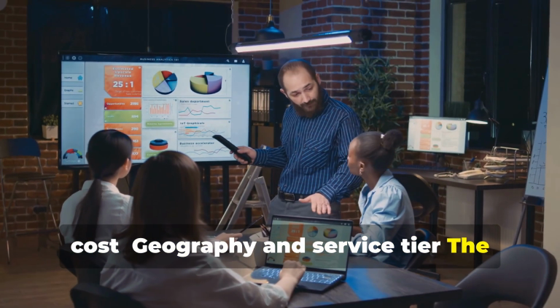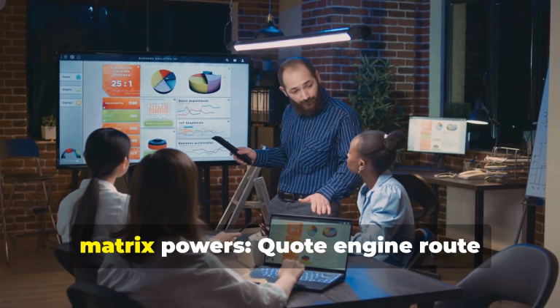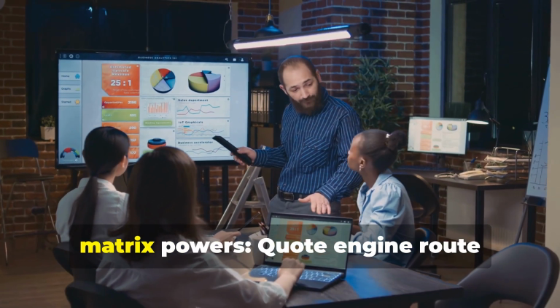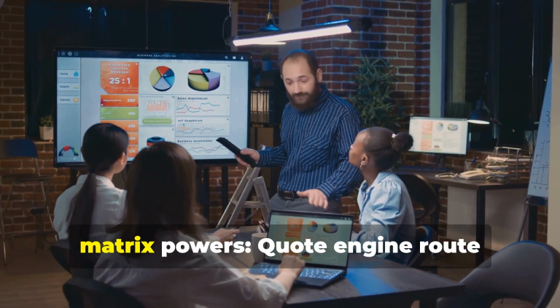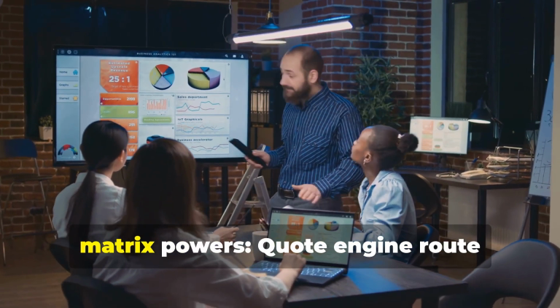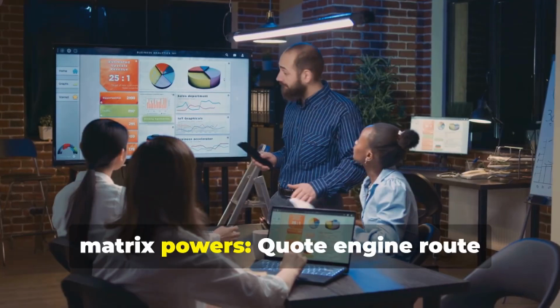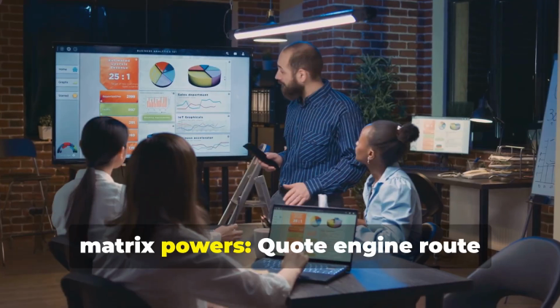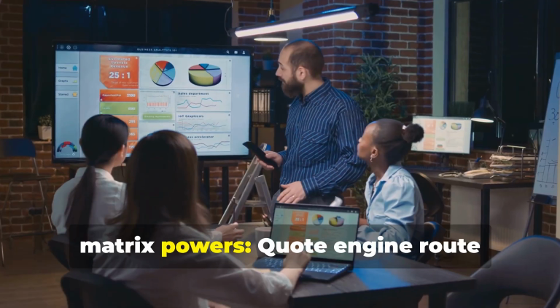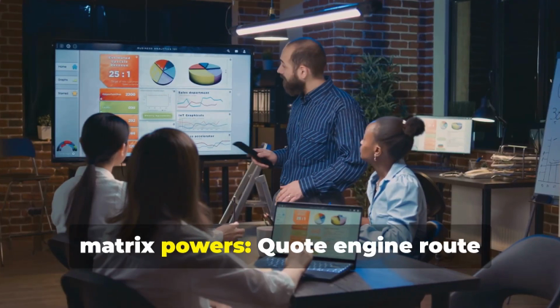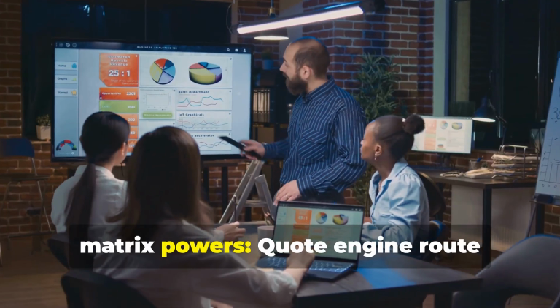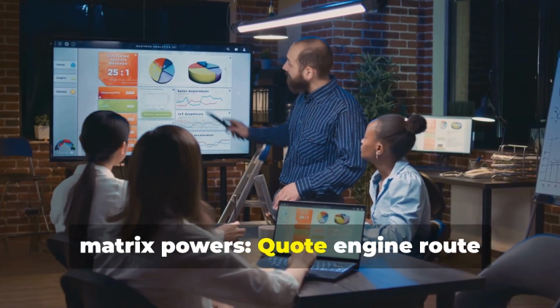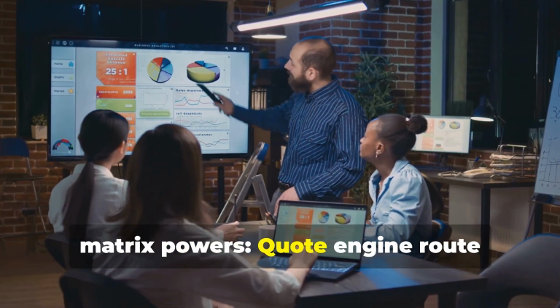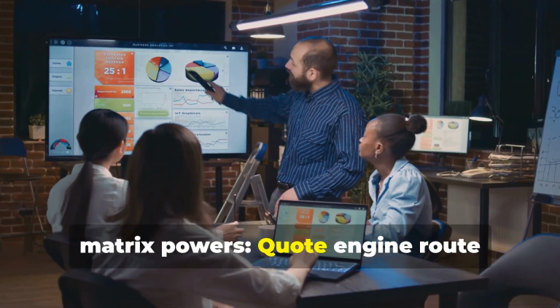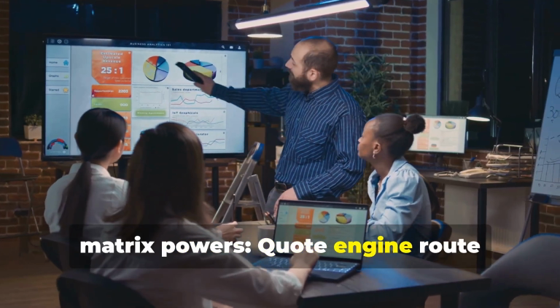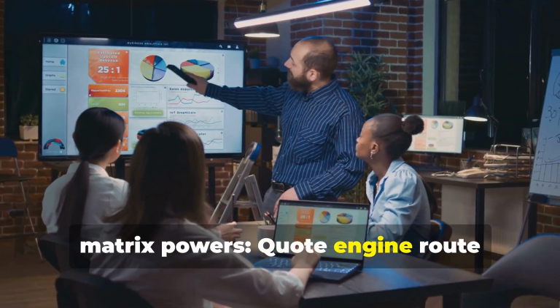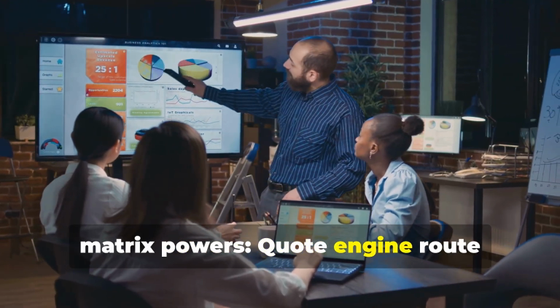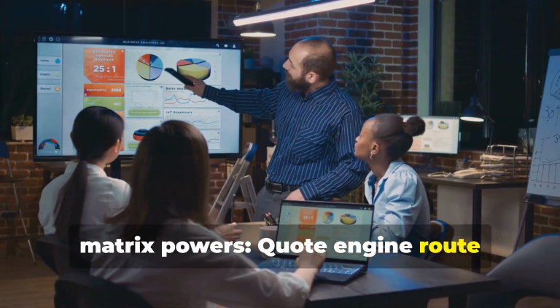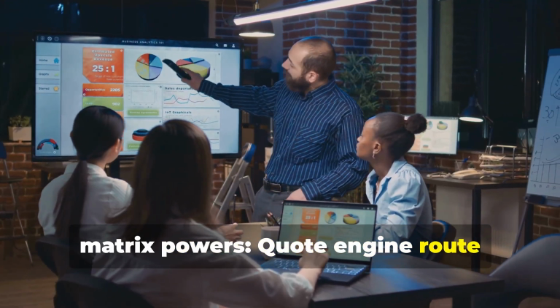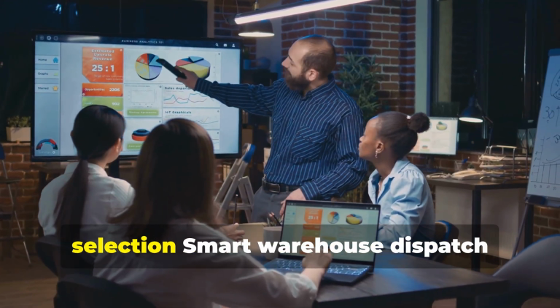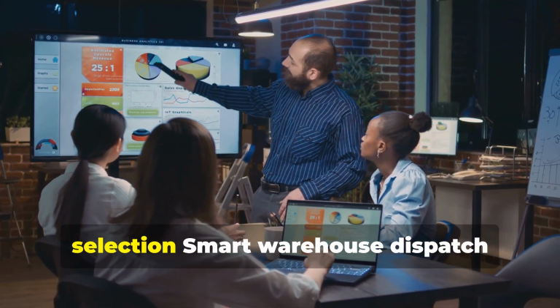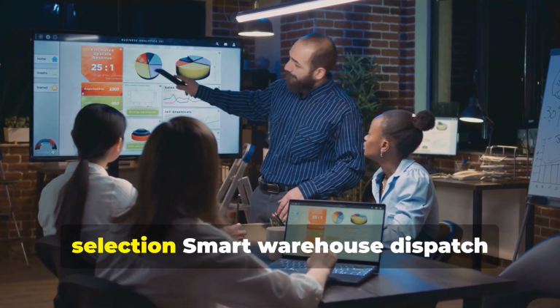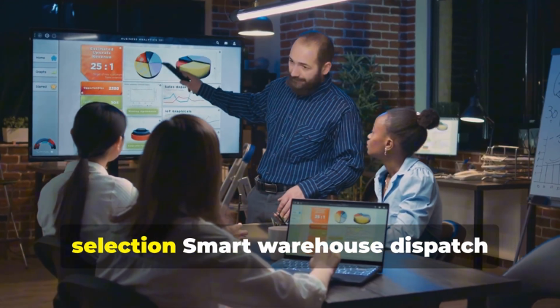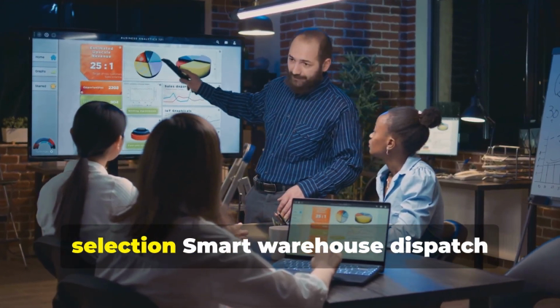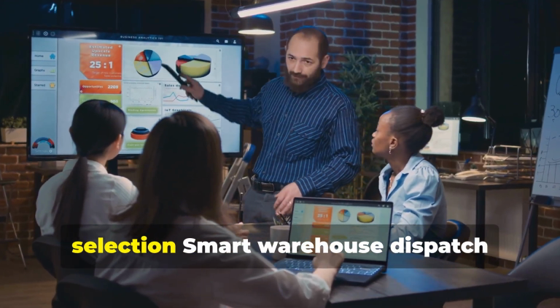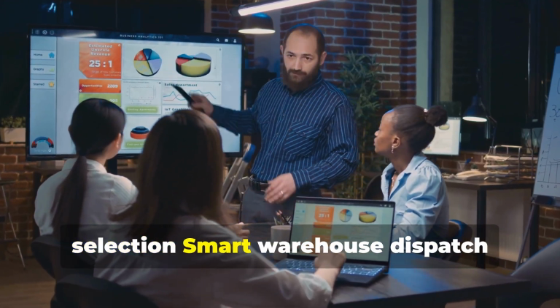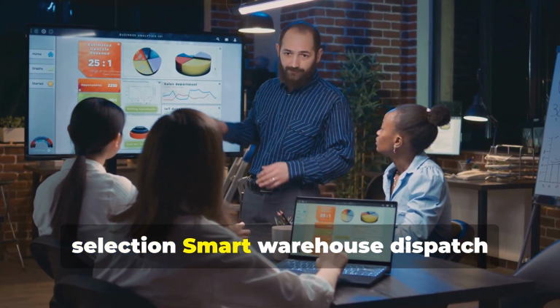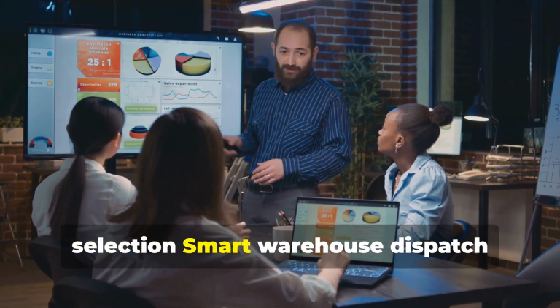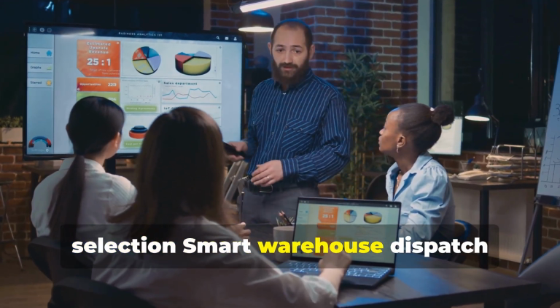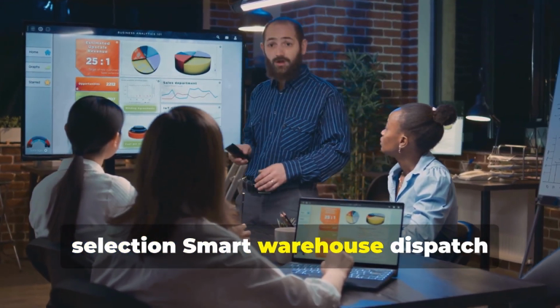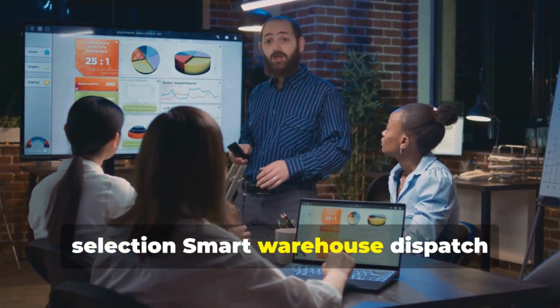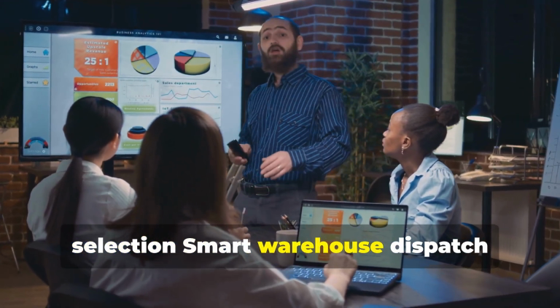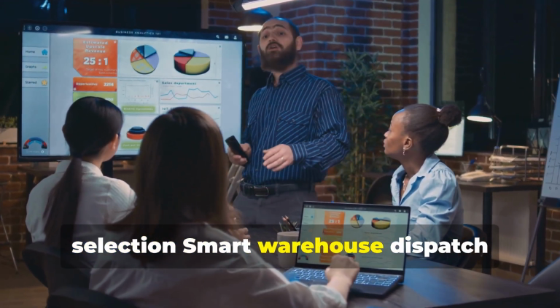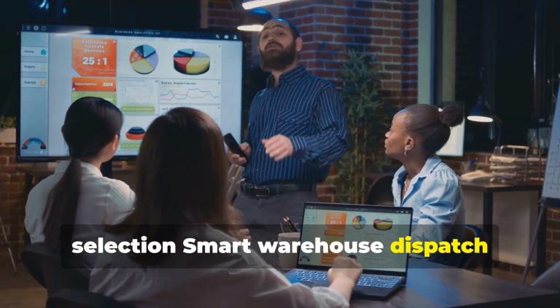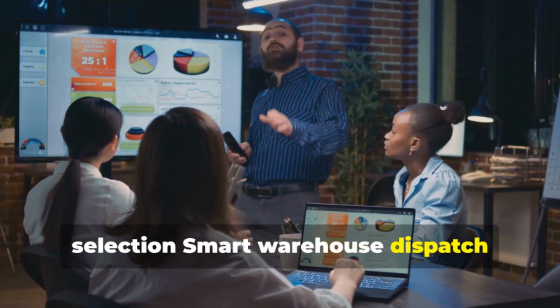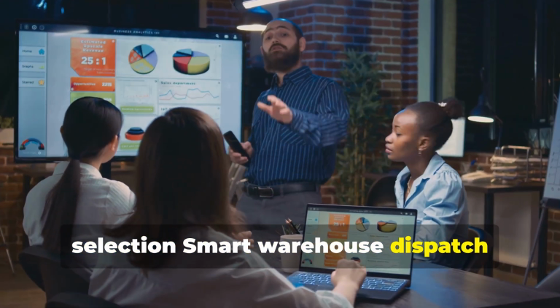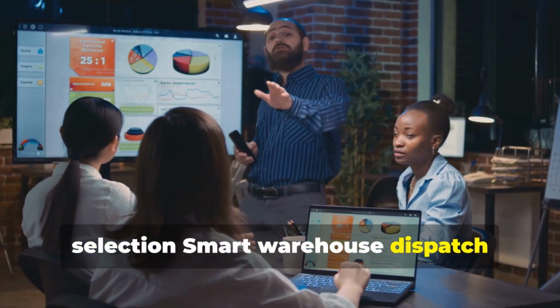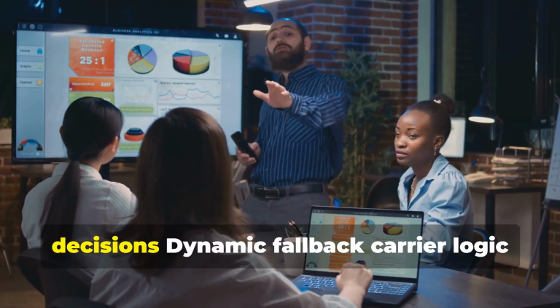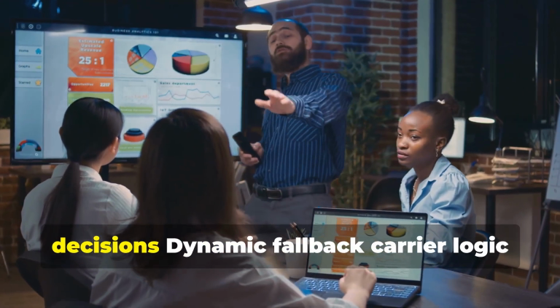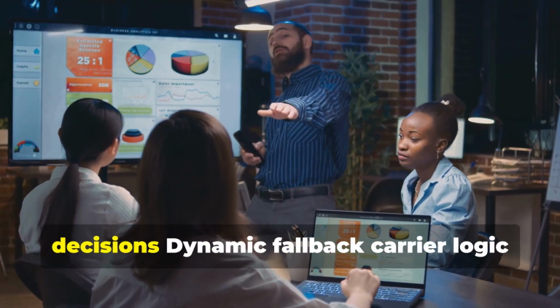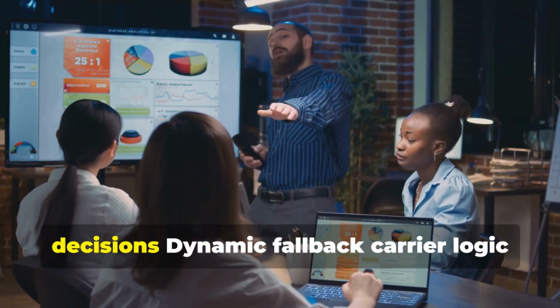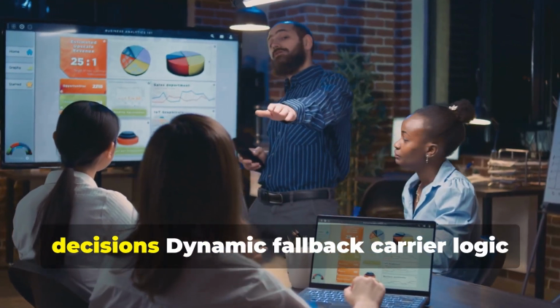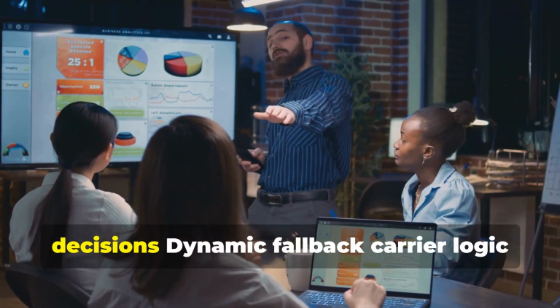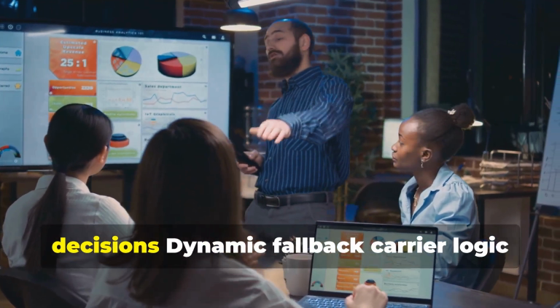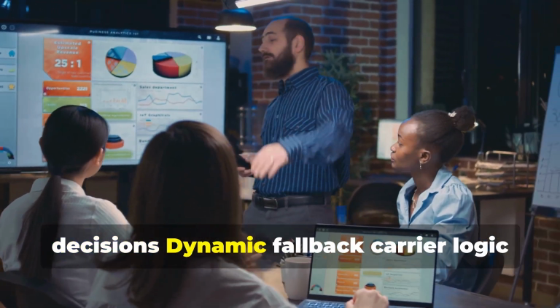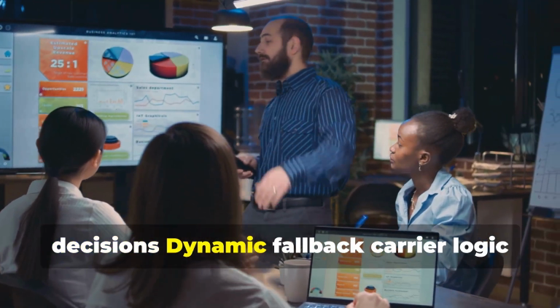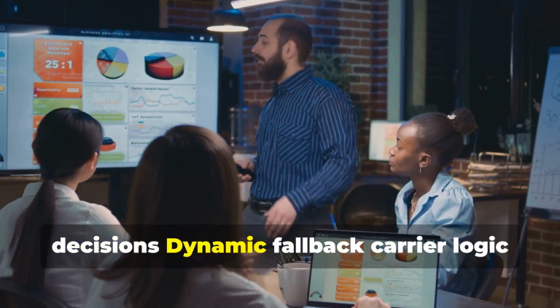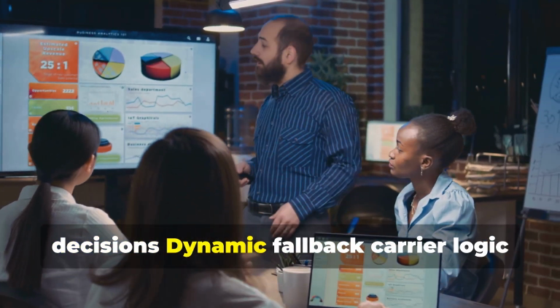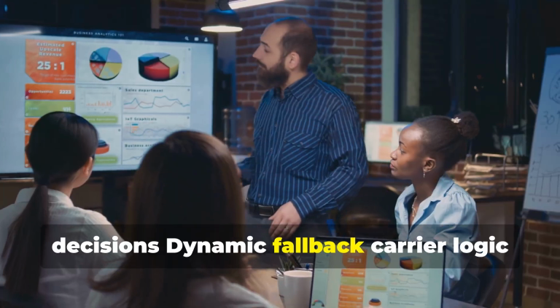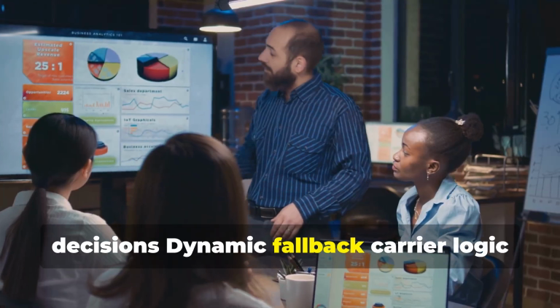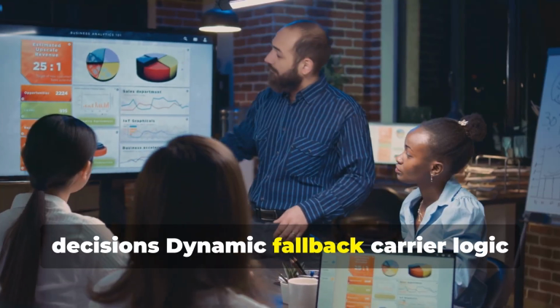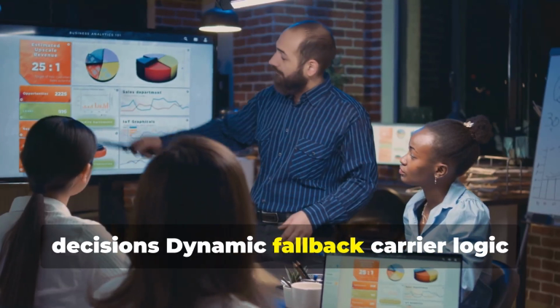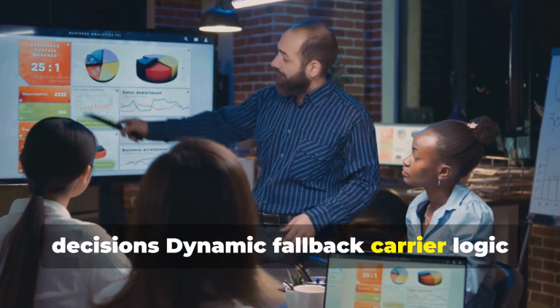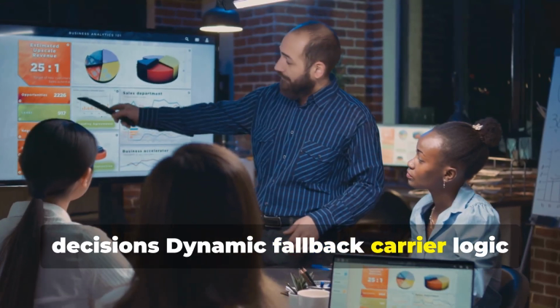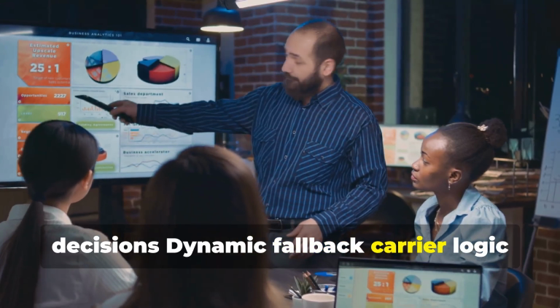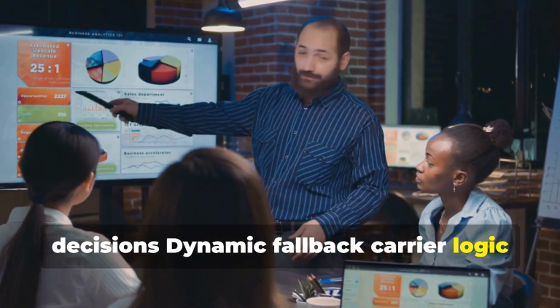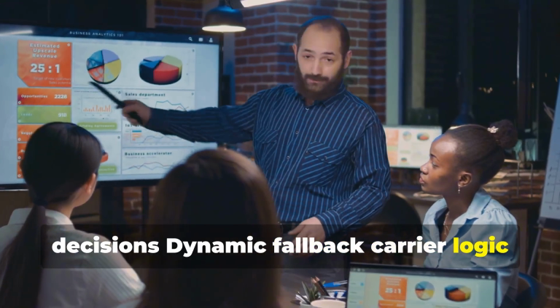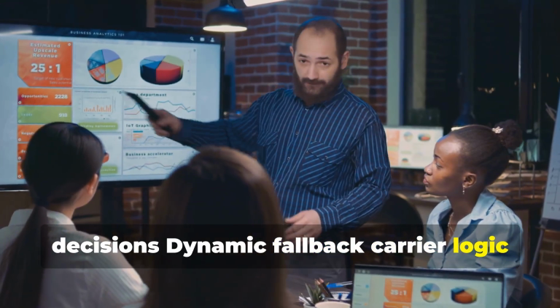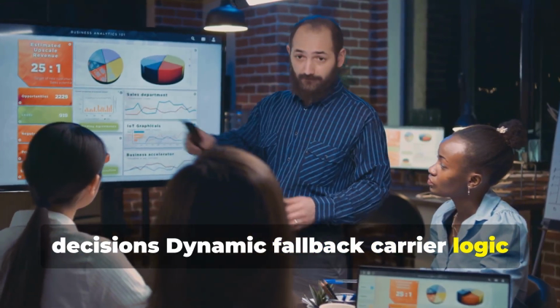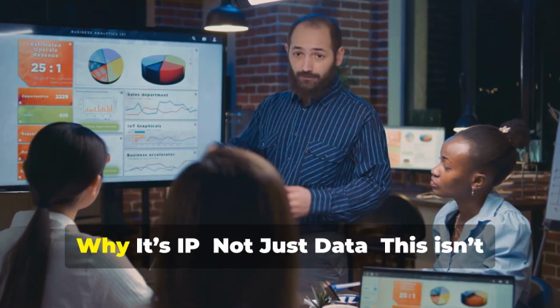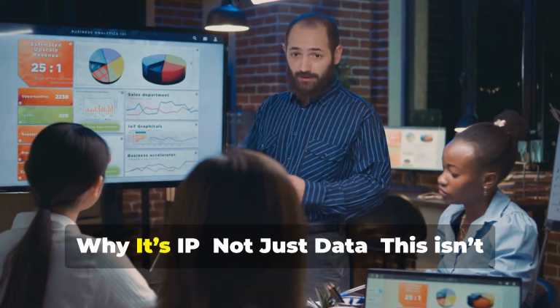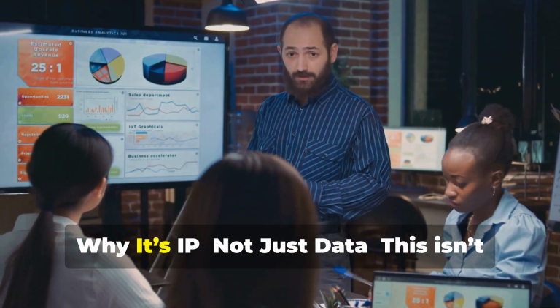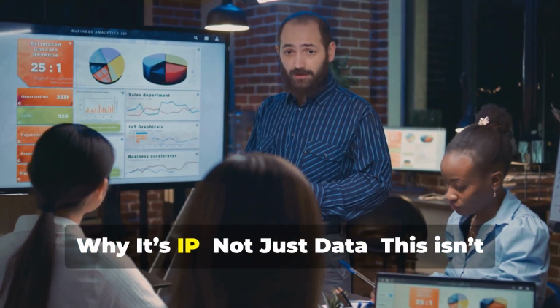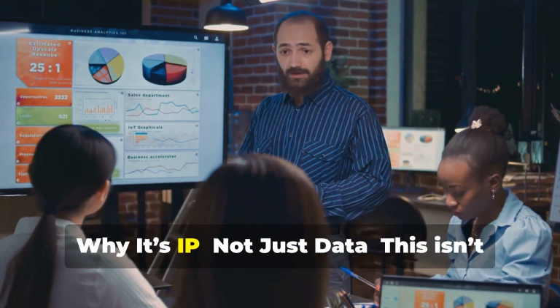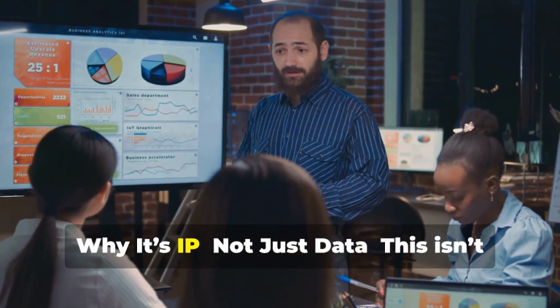The matrix powers our quote engine, route selection, smart warehouse dispatch decisions, and dynamic fallback carrier logic.